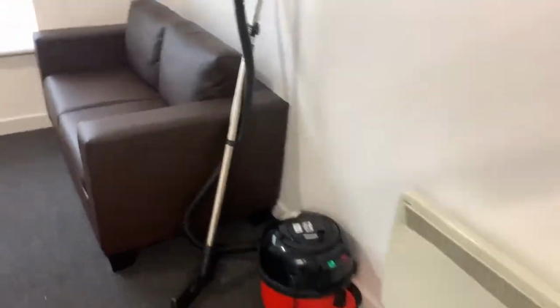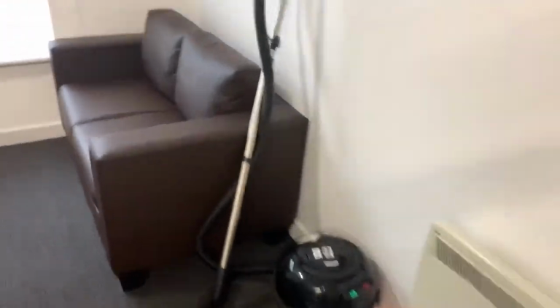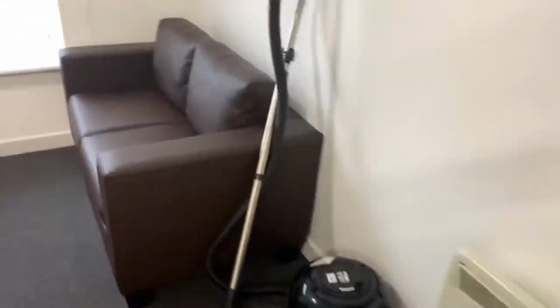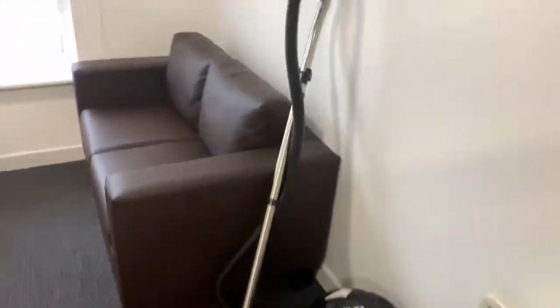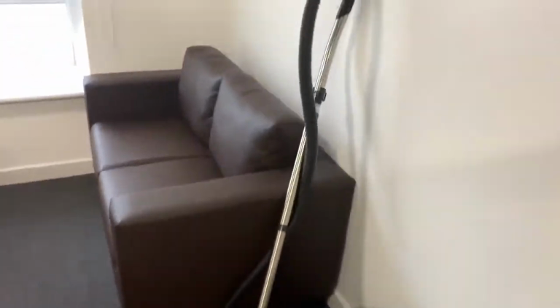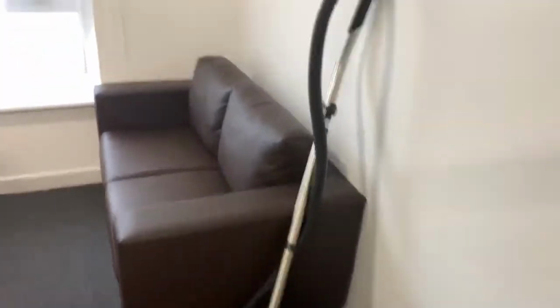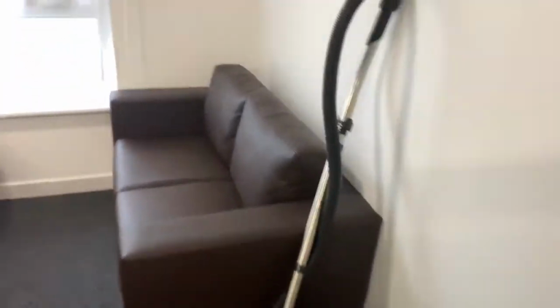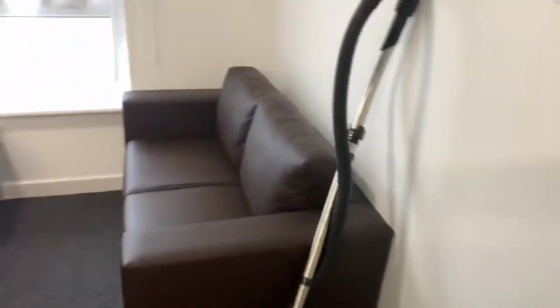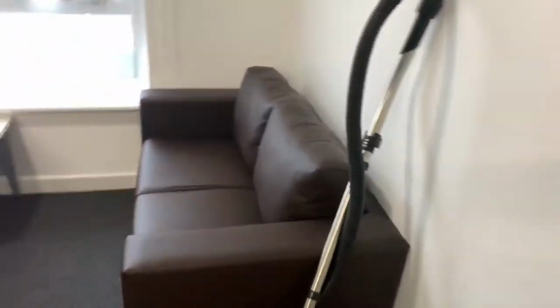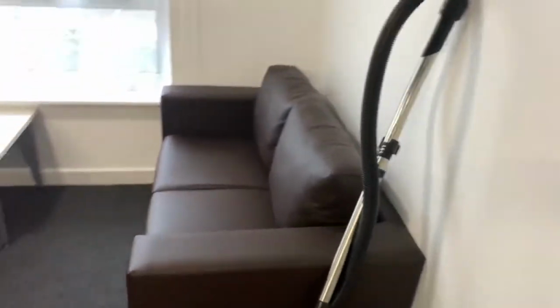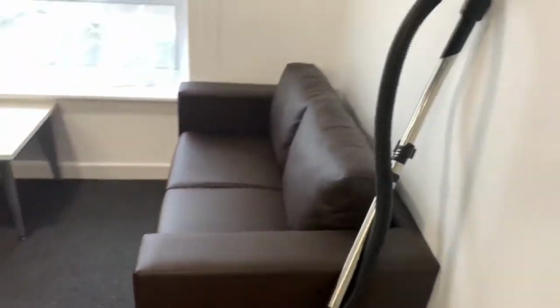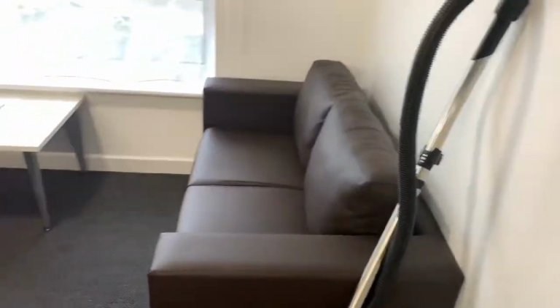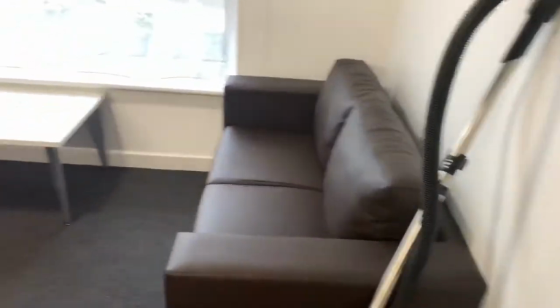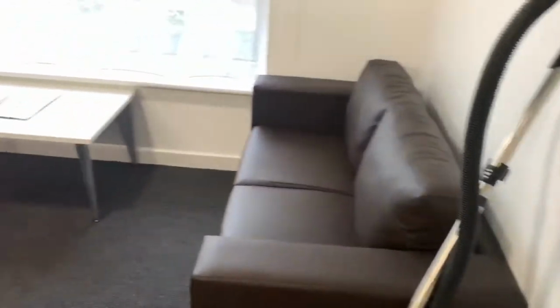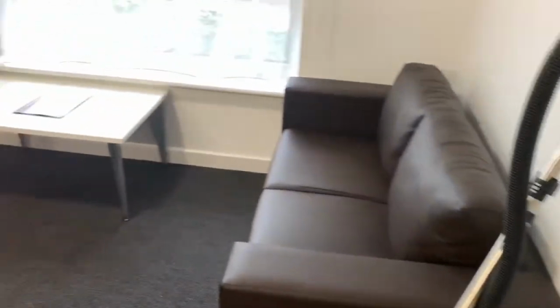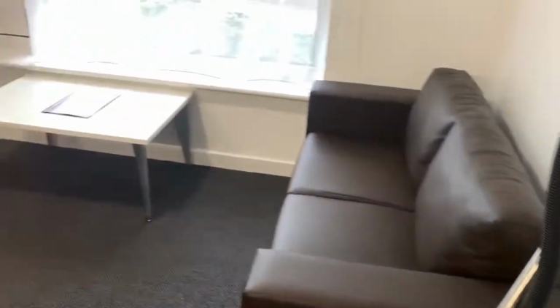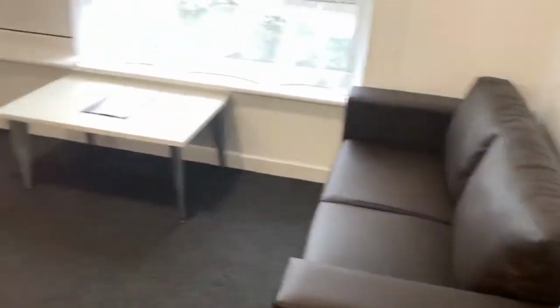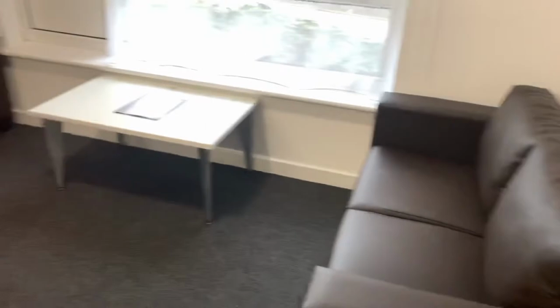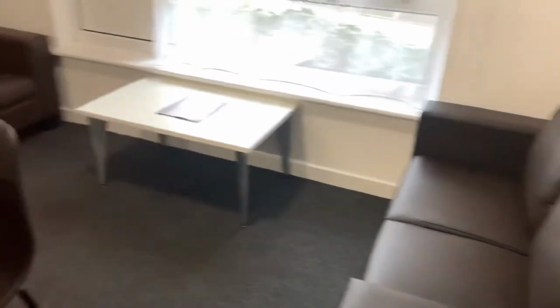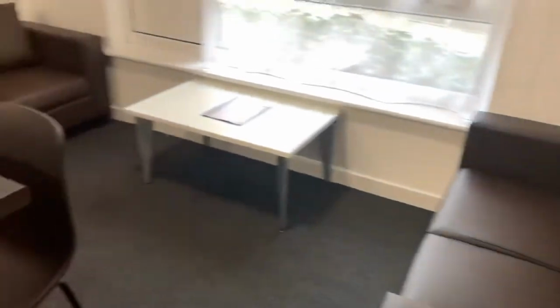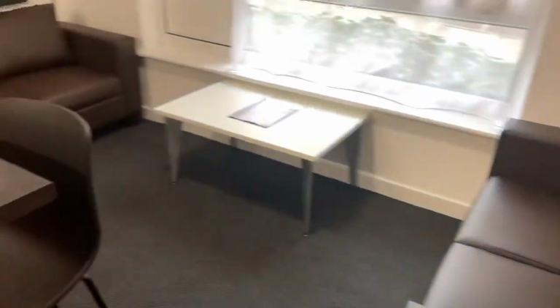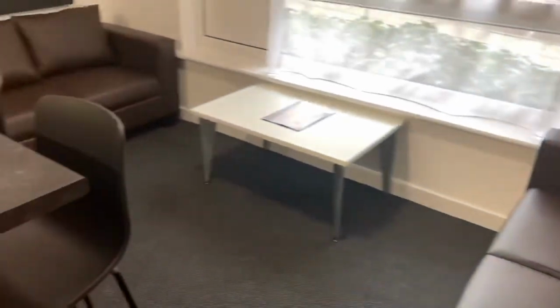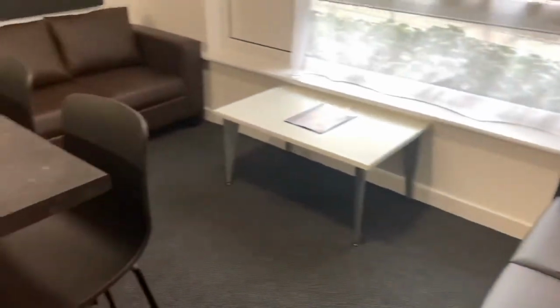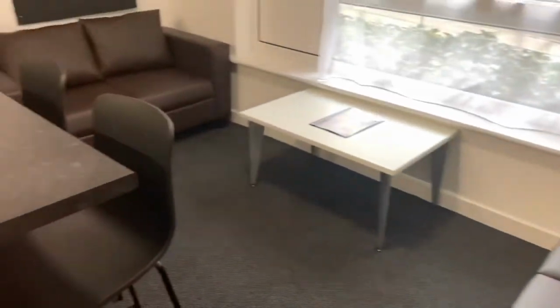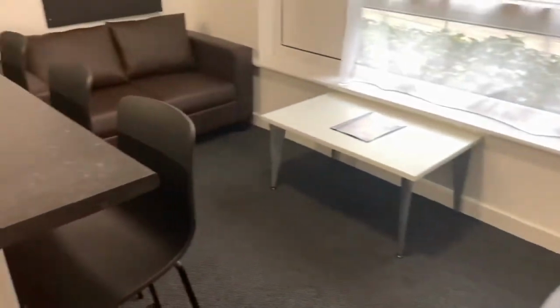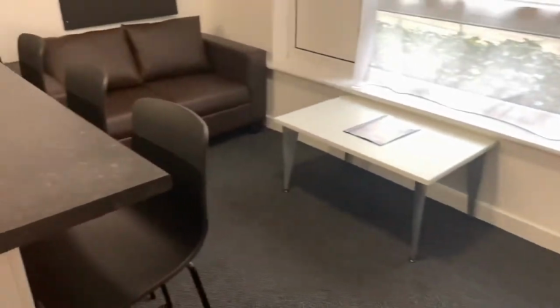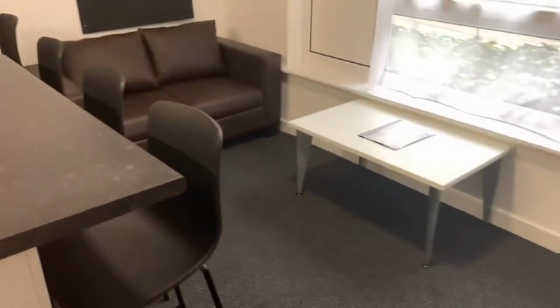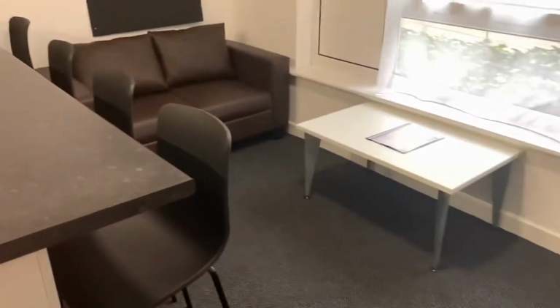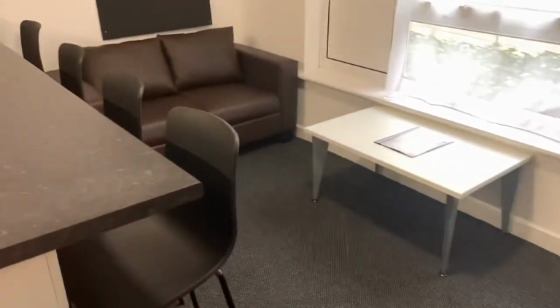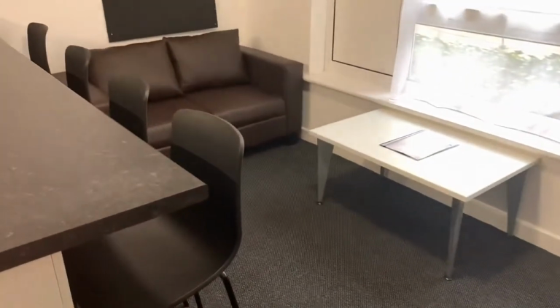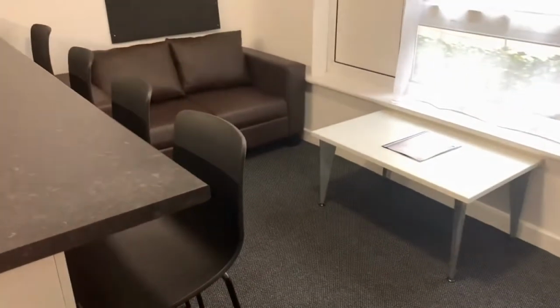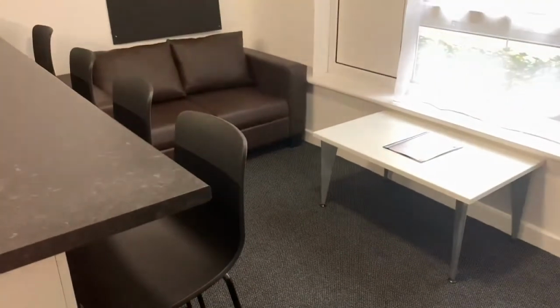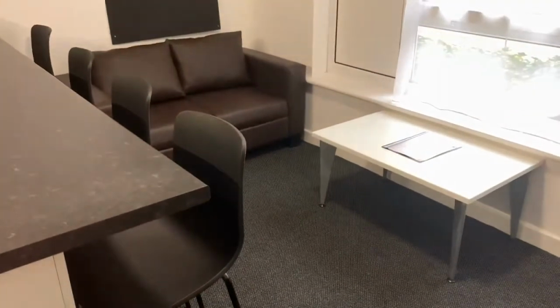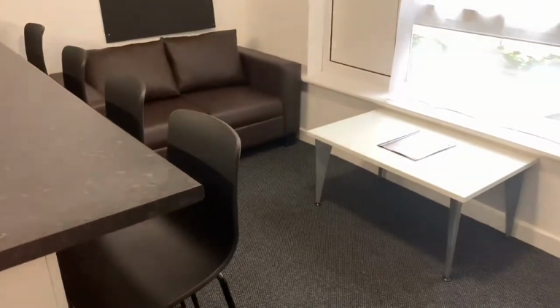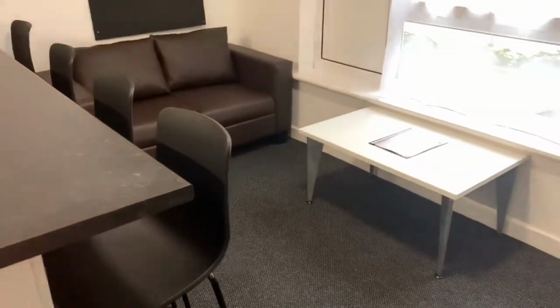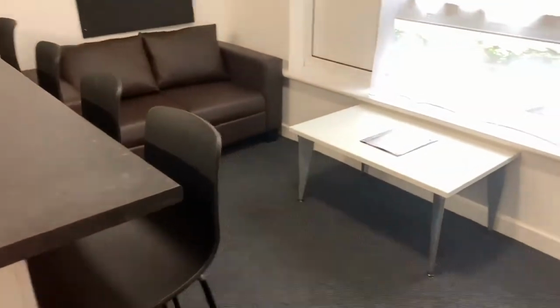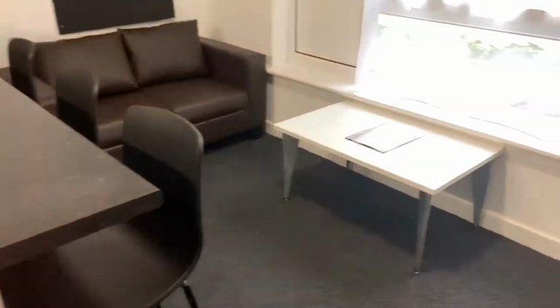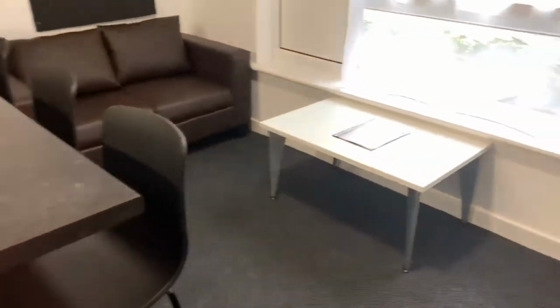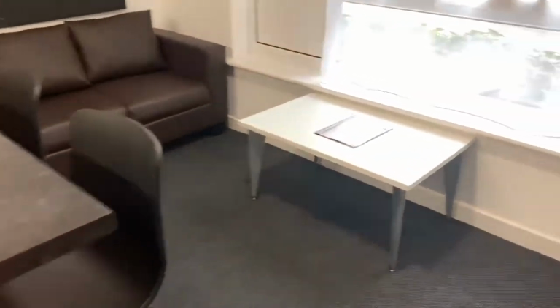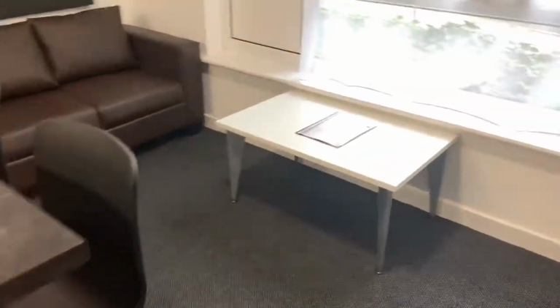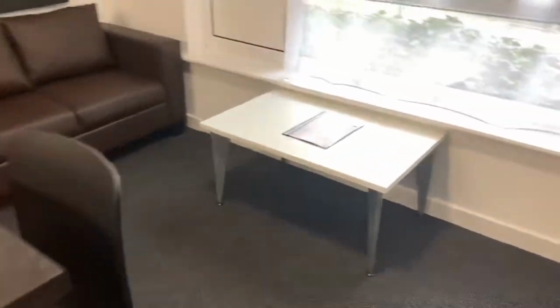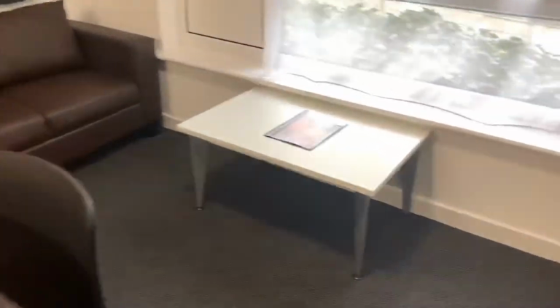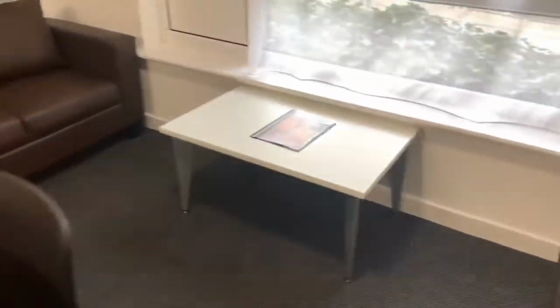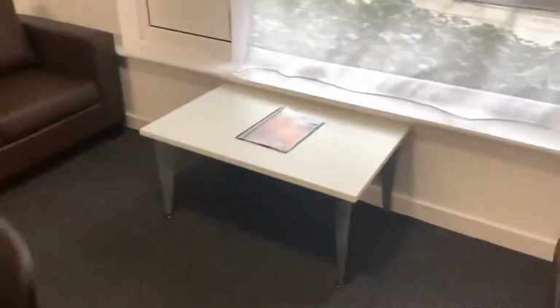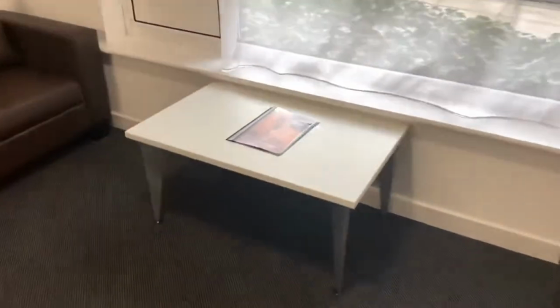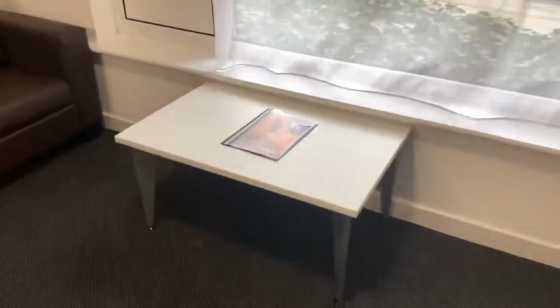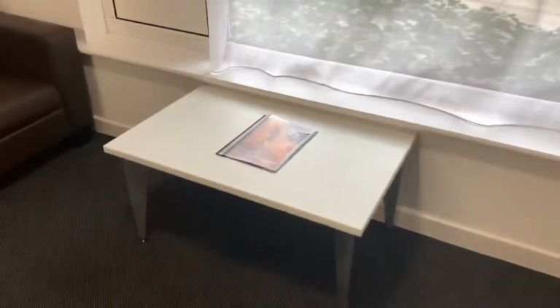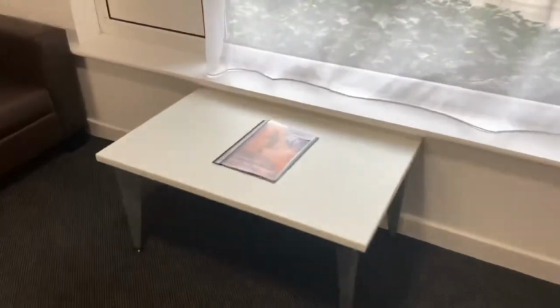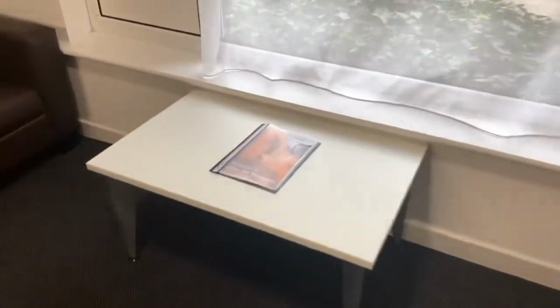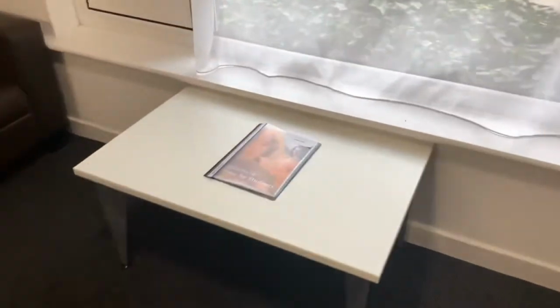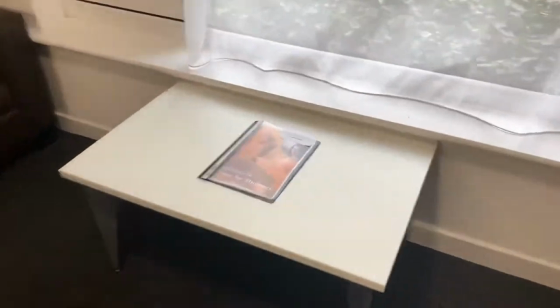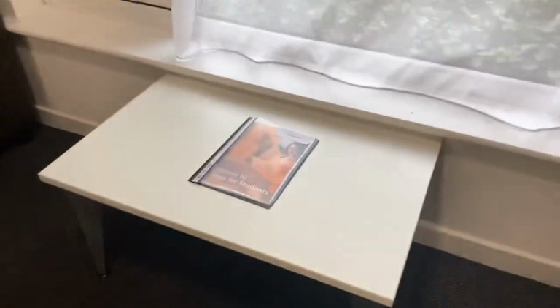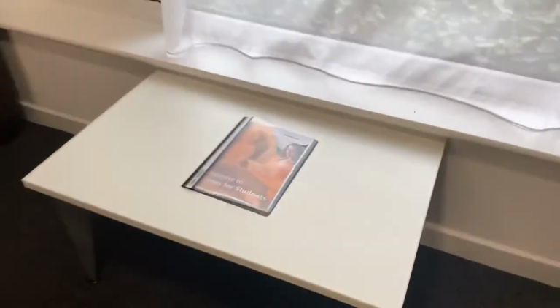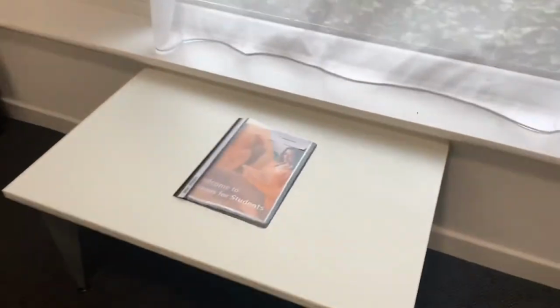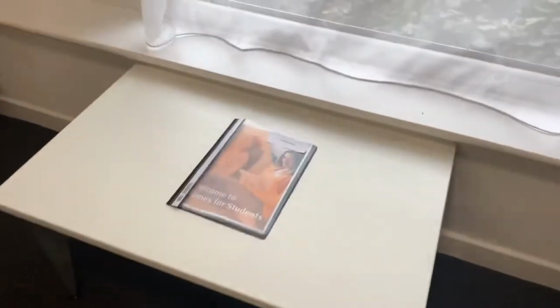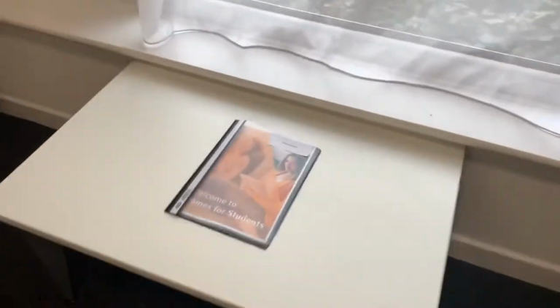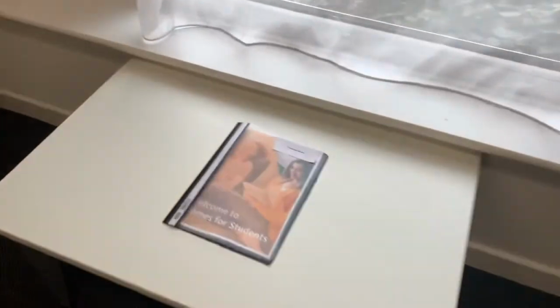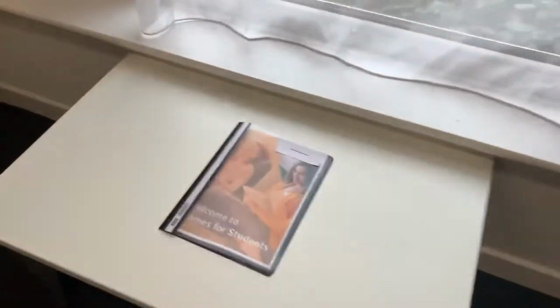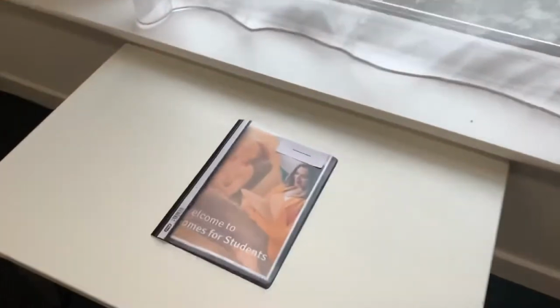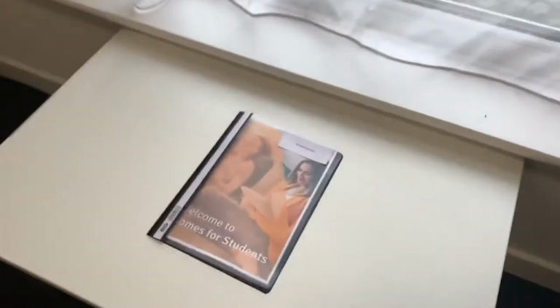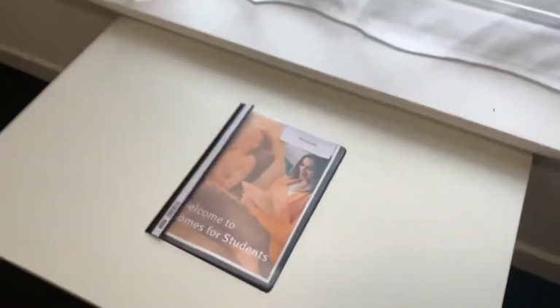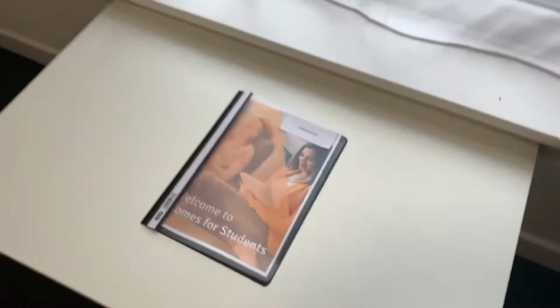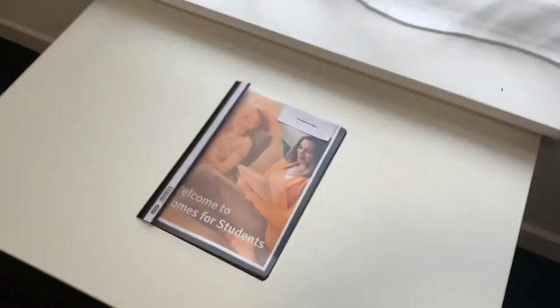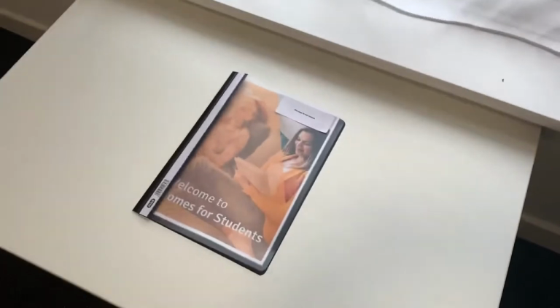All kitchen areas in College Court have their own separate living areas. There is some very useful information on the coffee table.